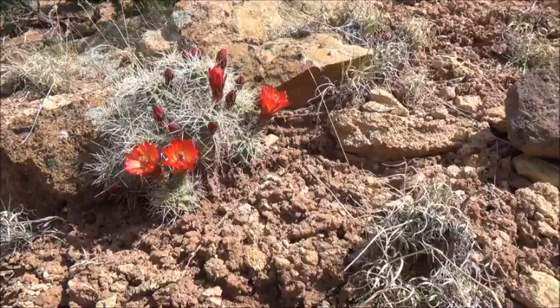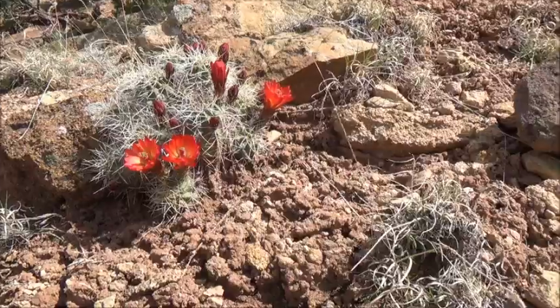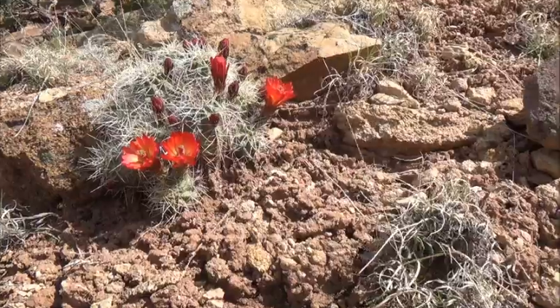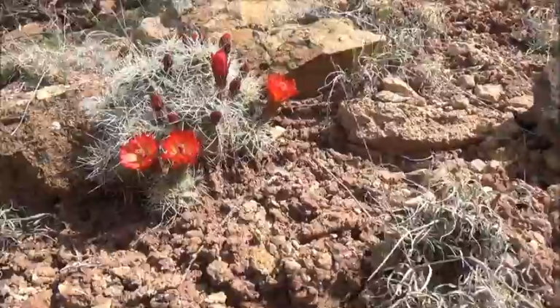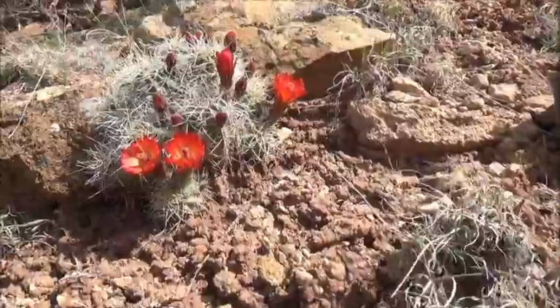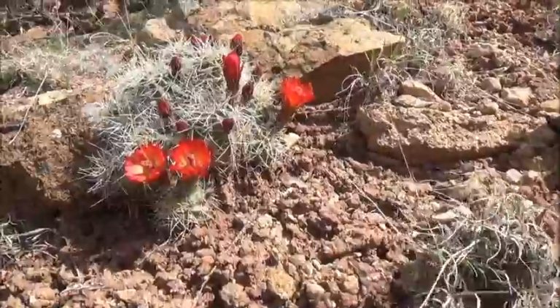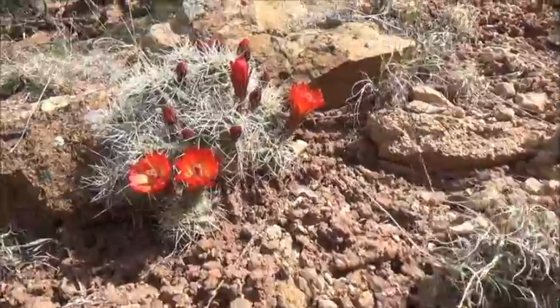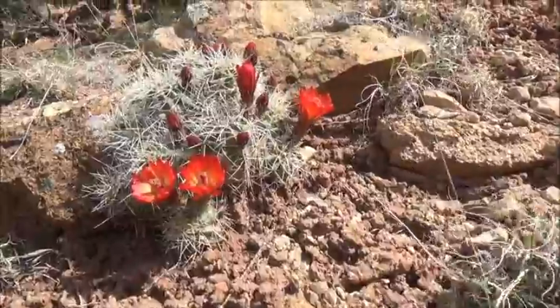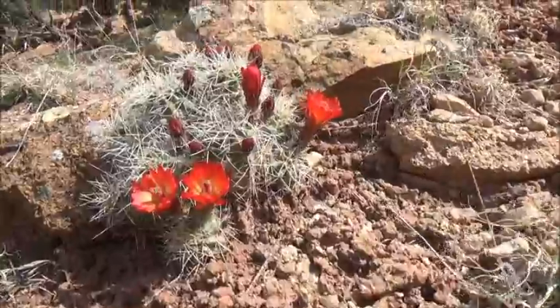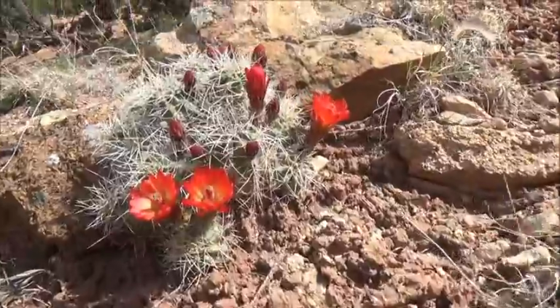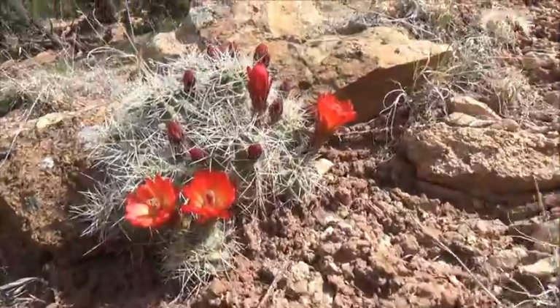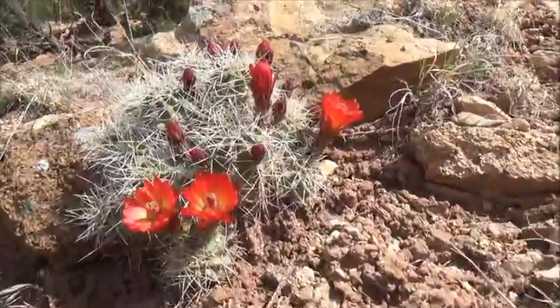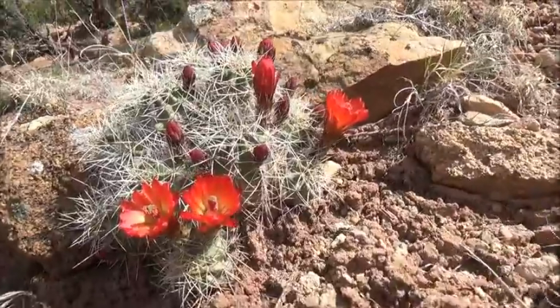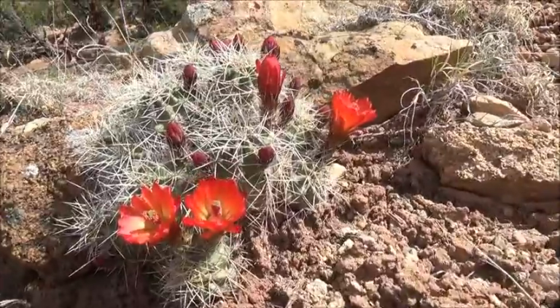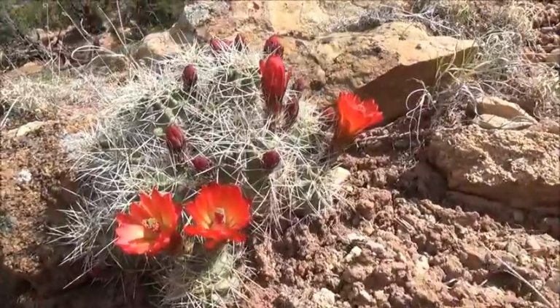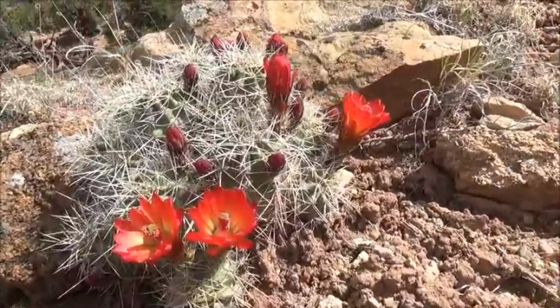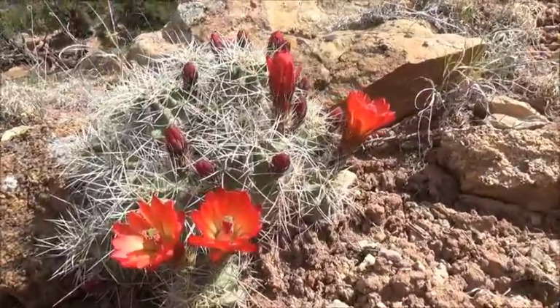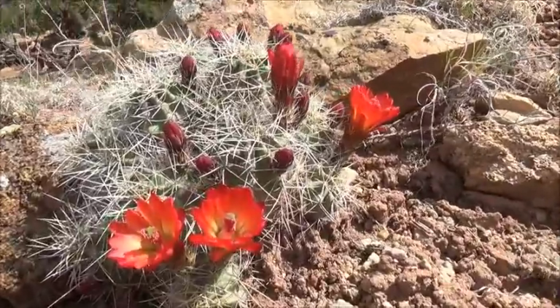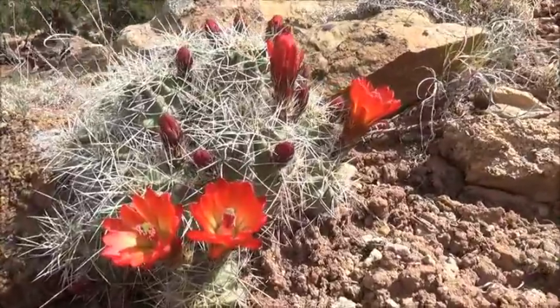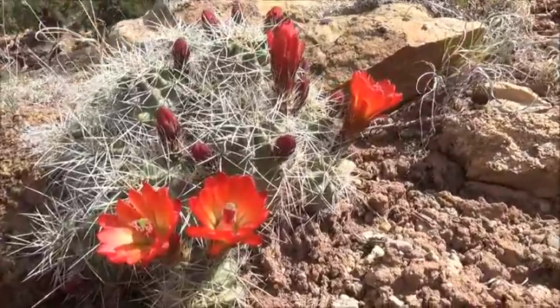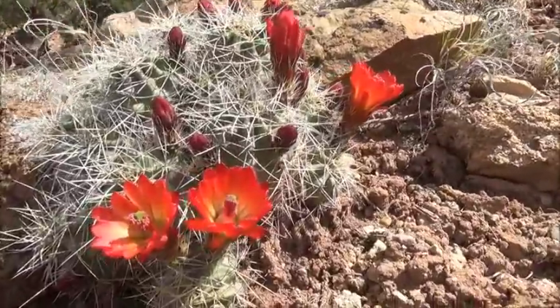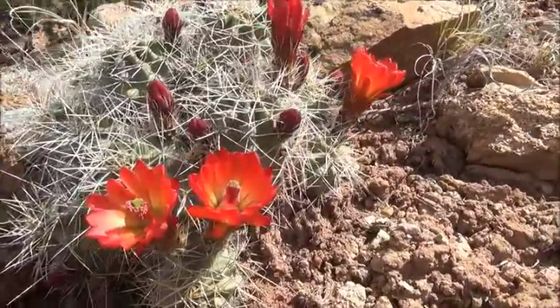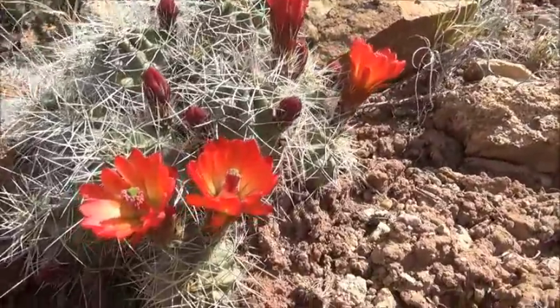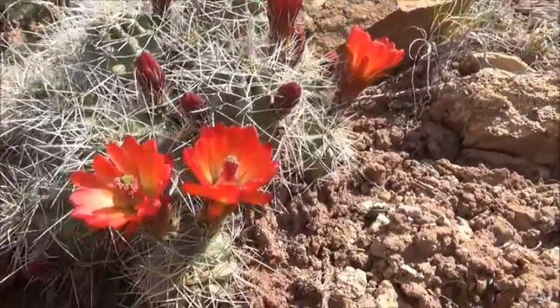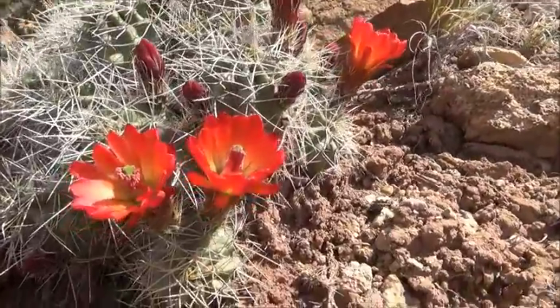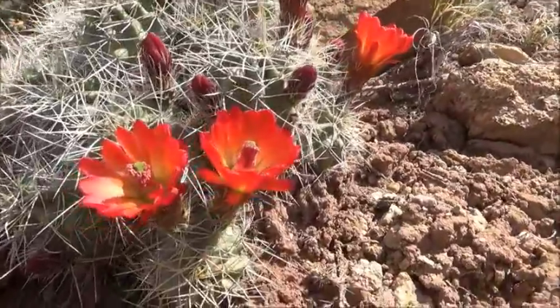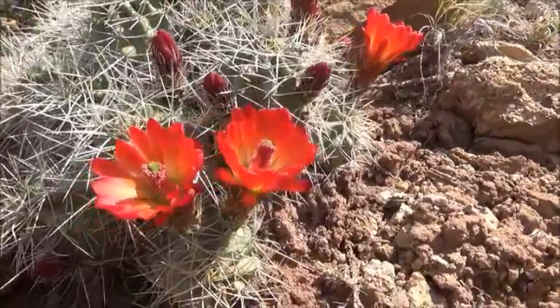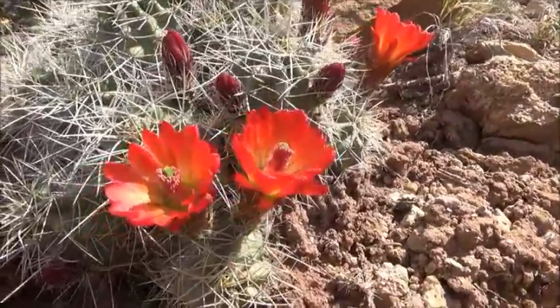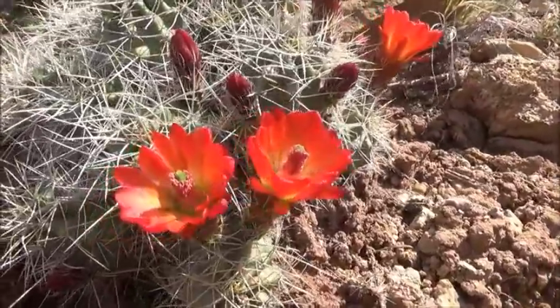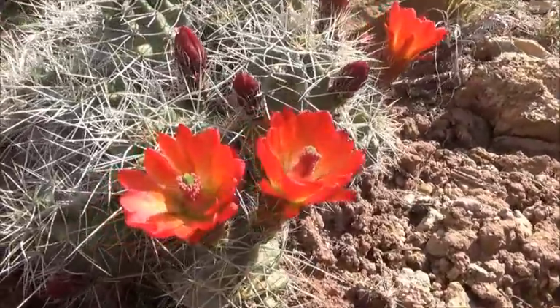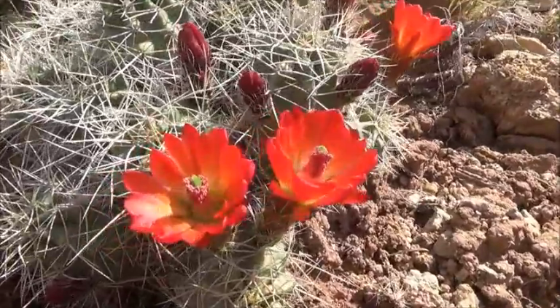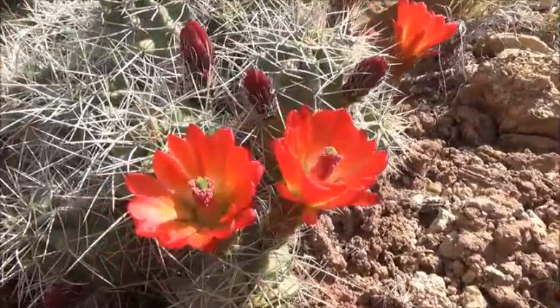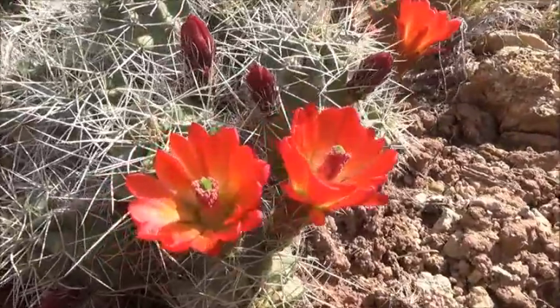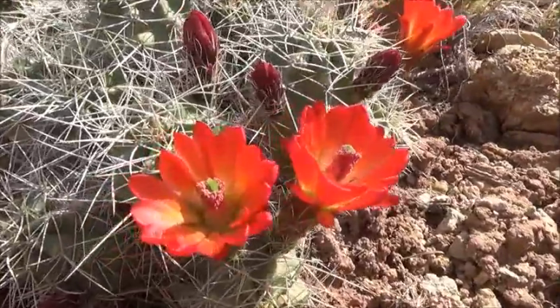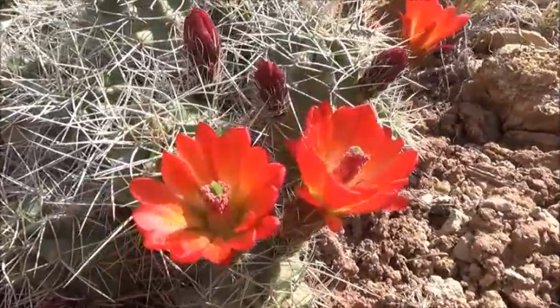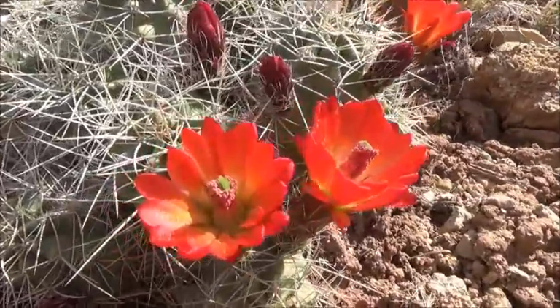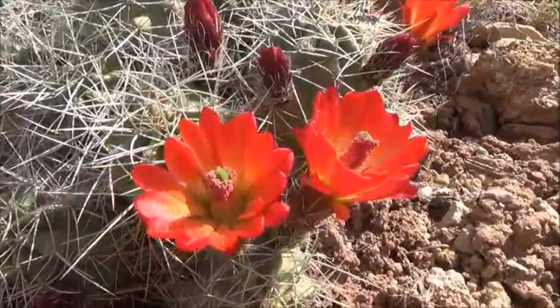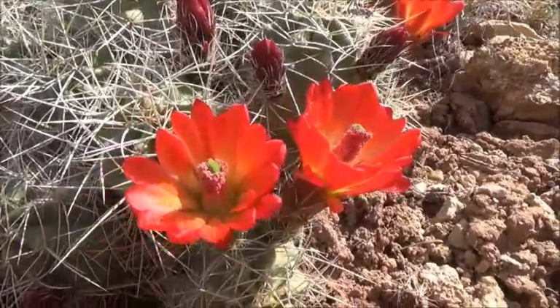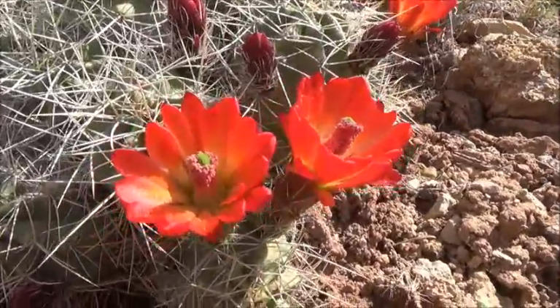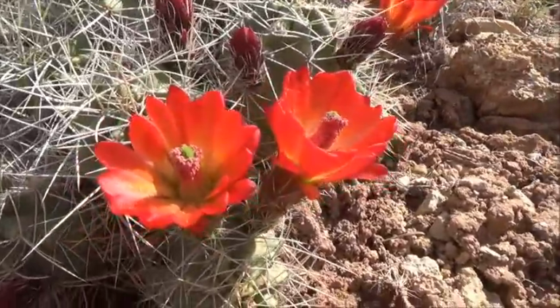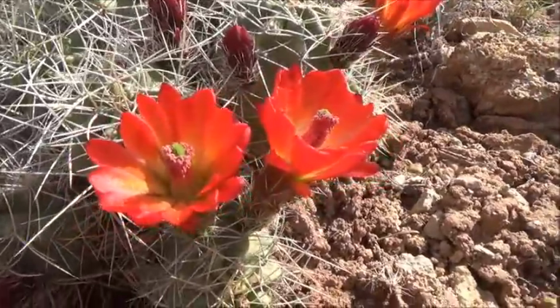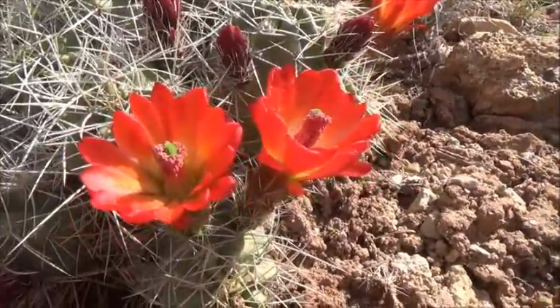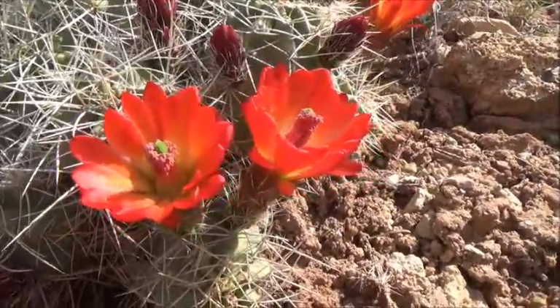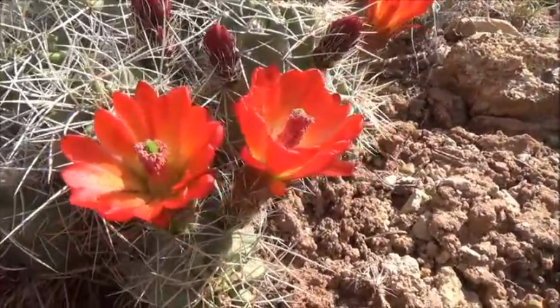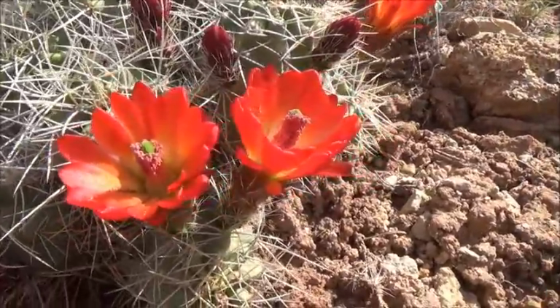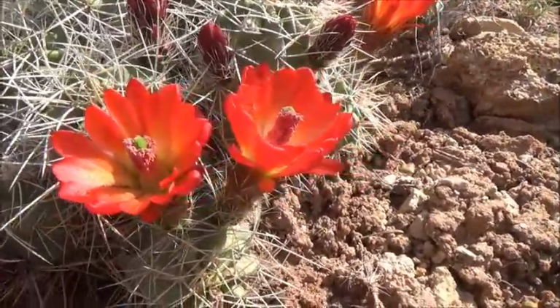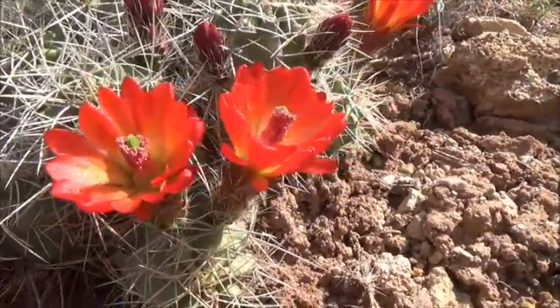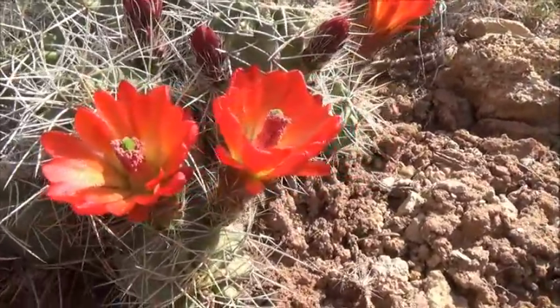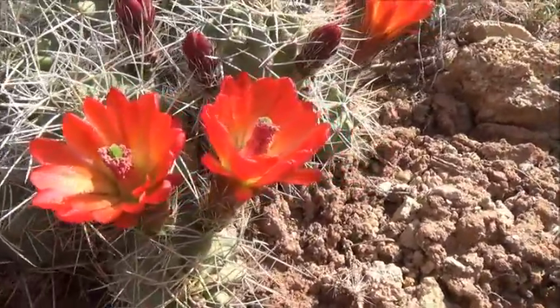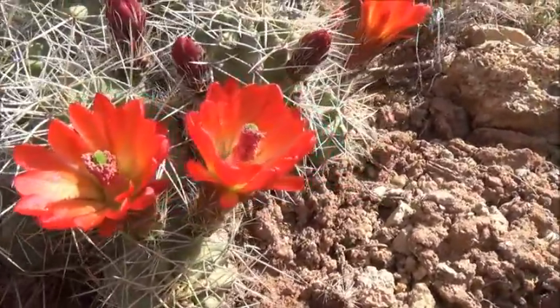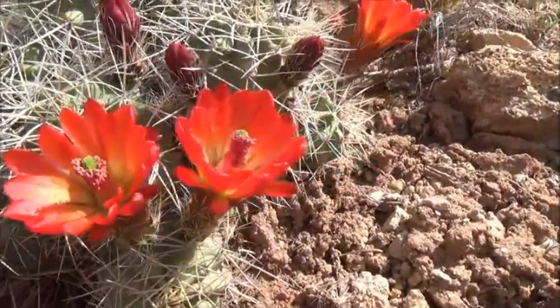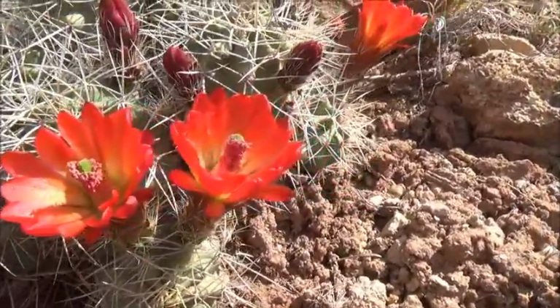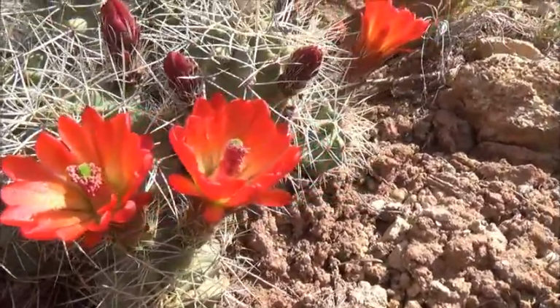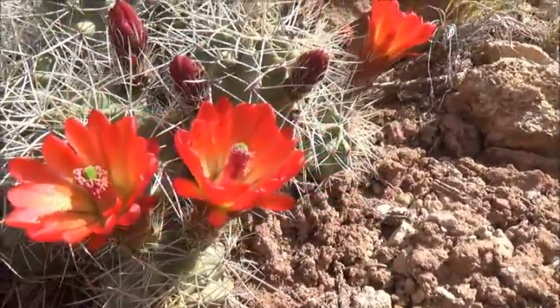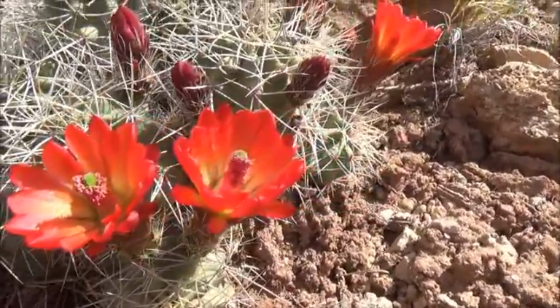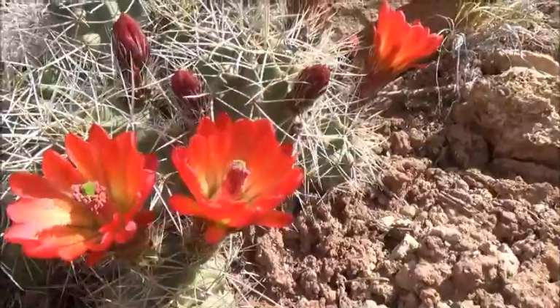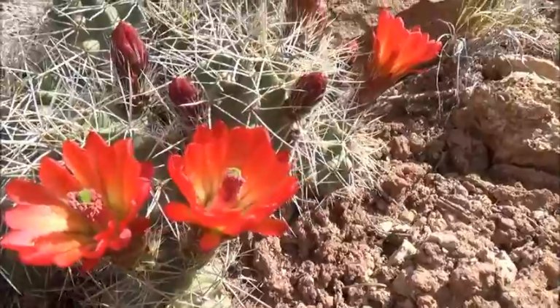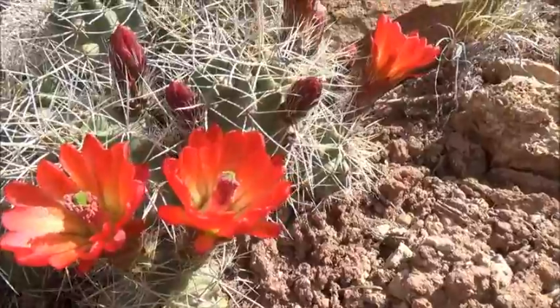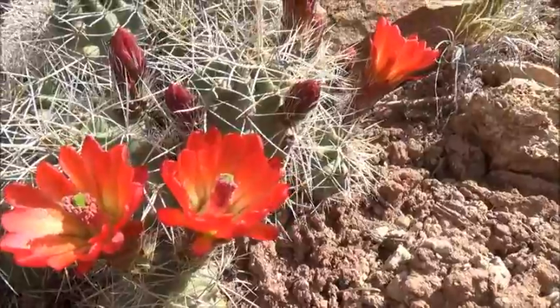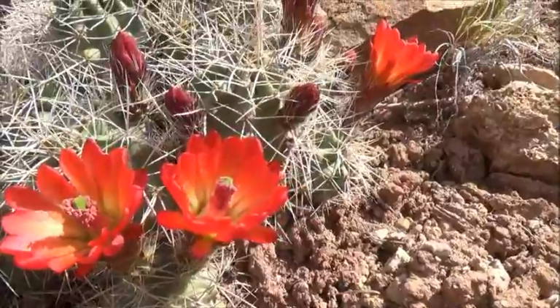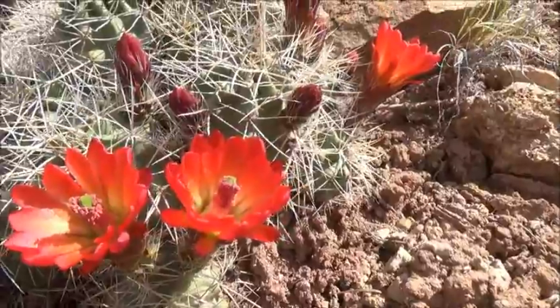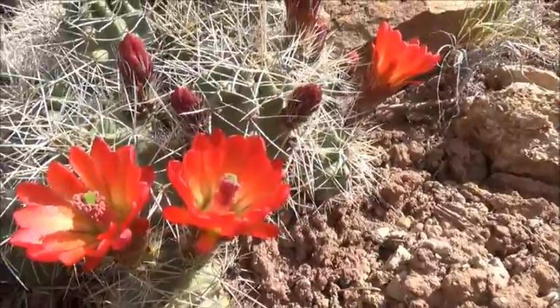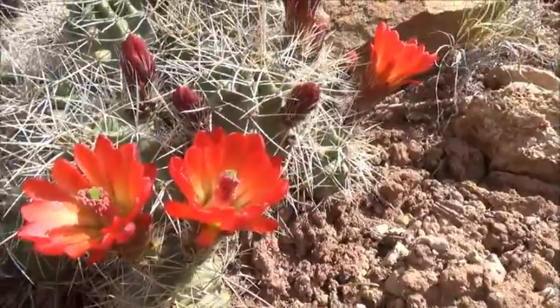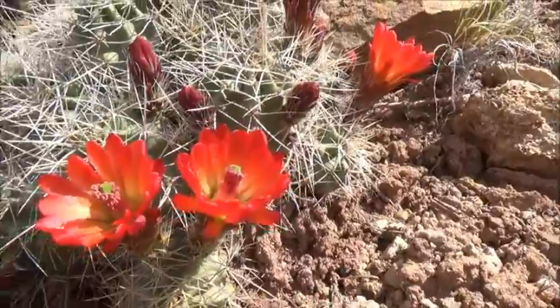Wildlife is rich in this place — flowering cacti, lizards, and other gems of the American deserts.